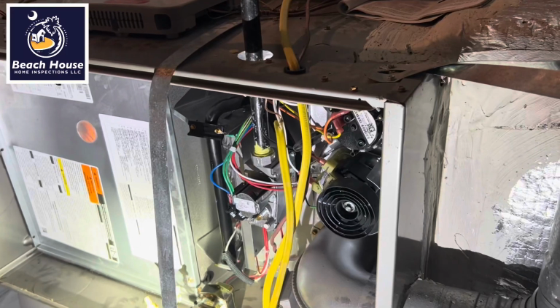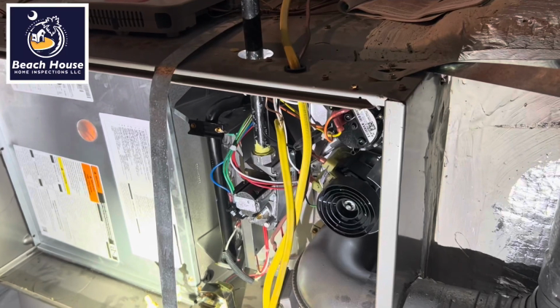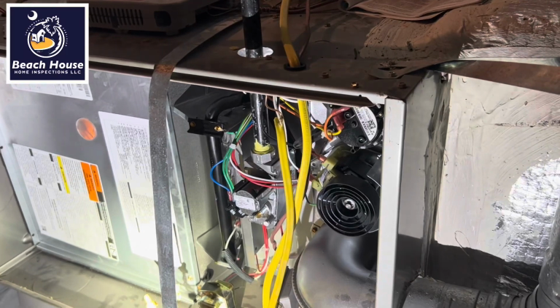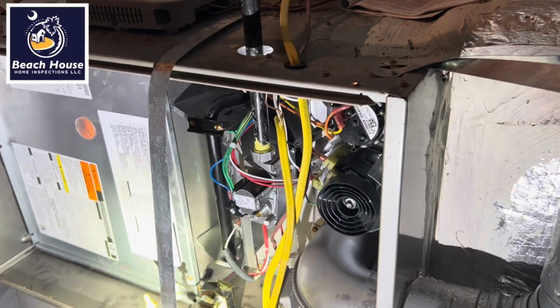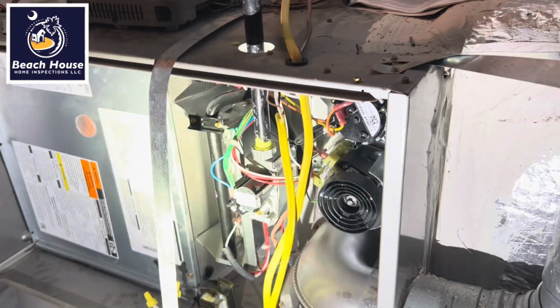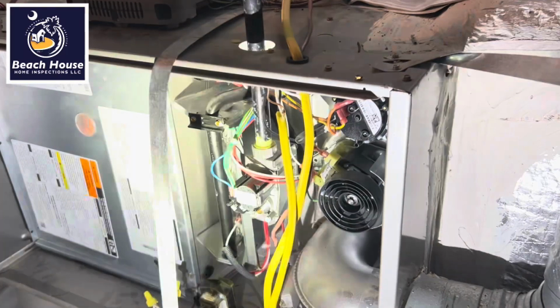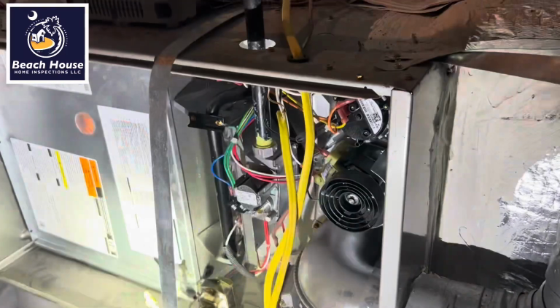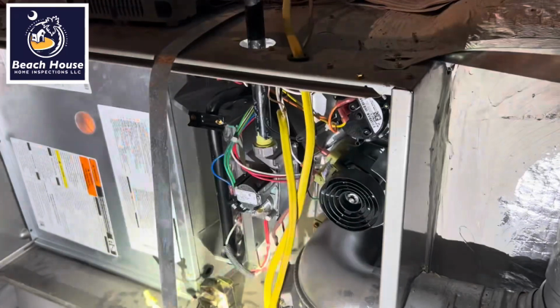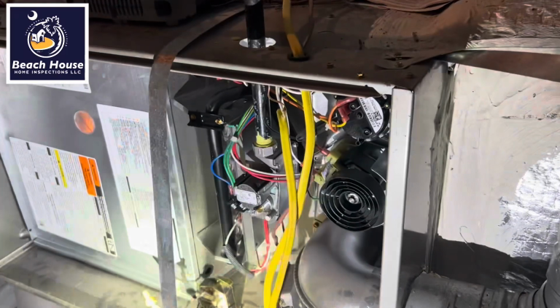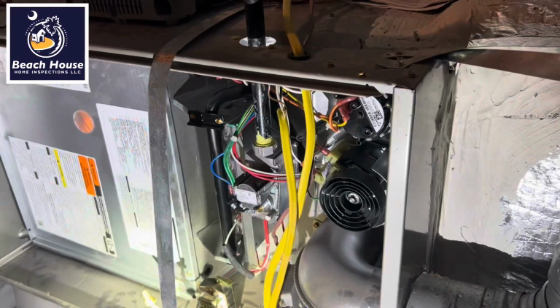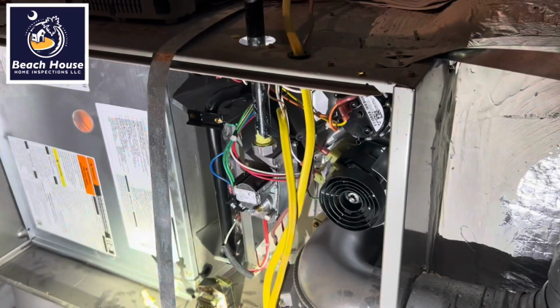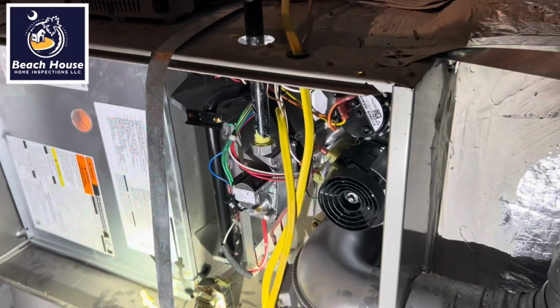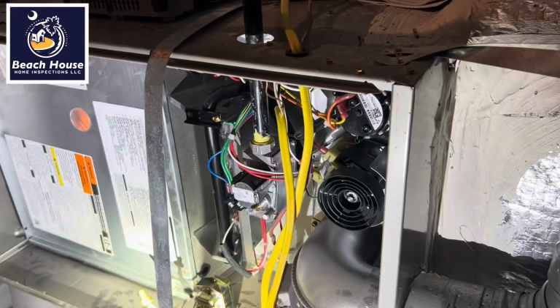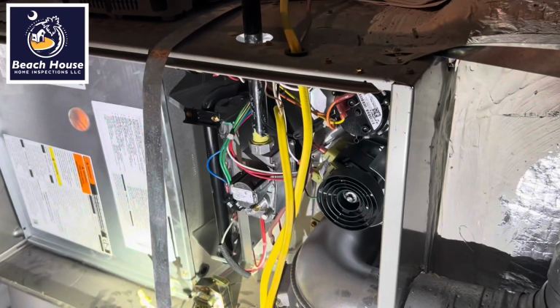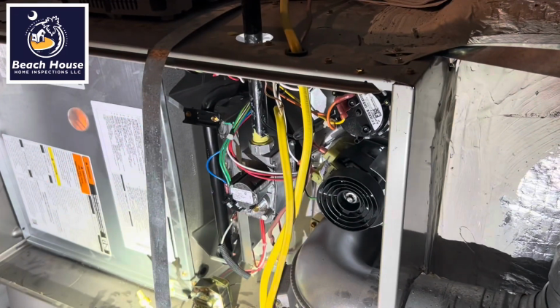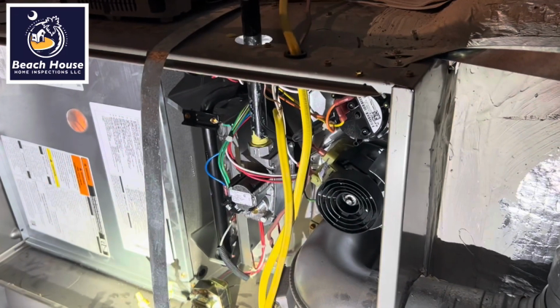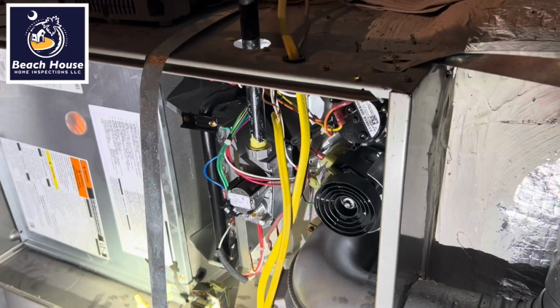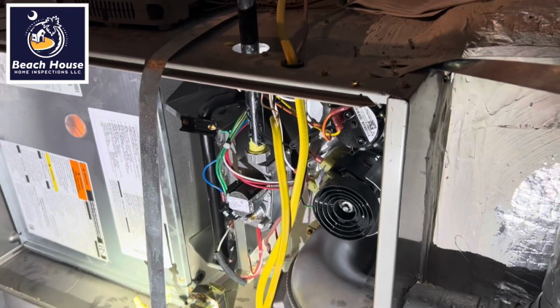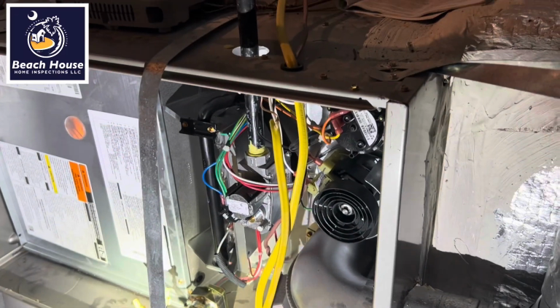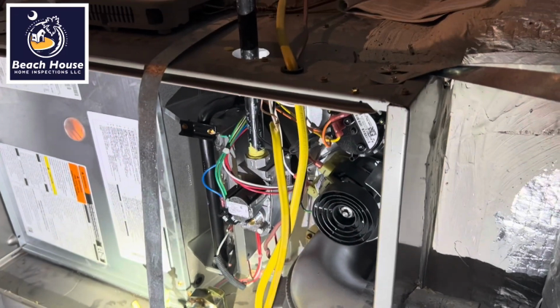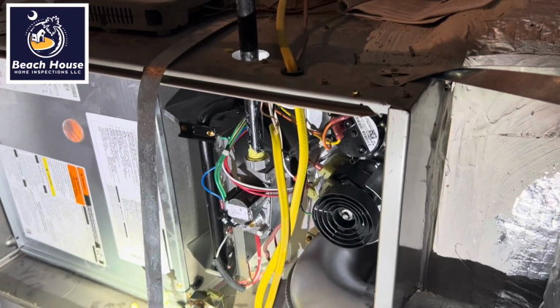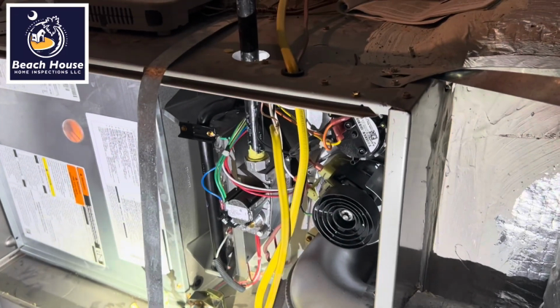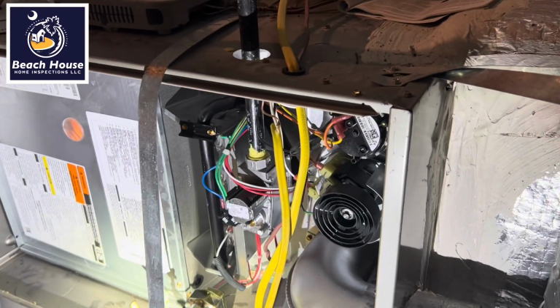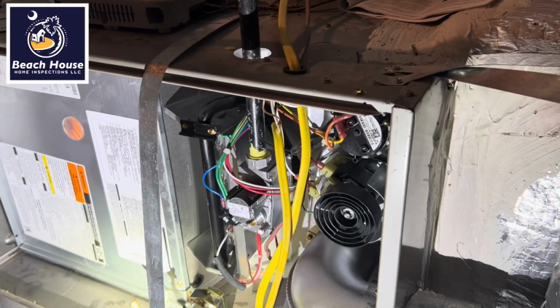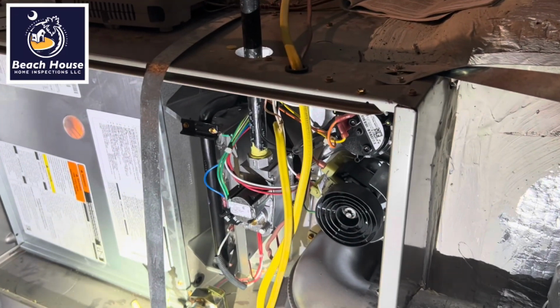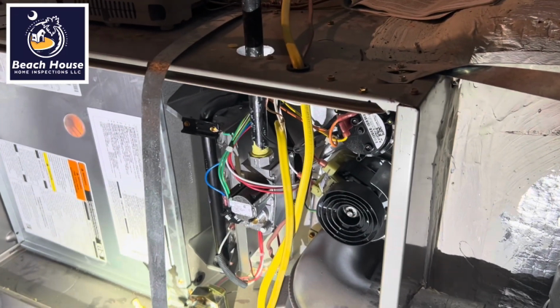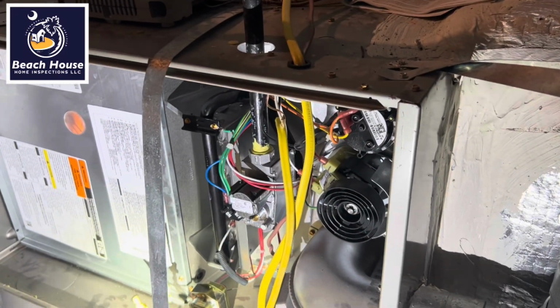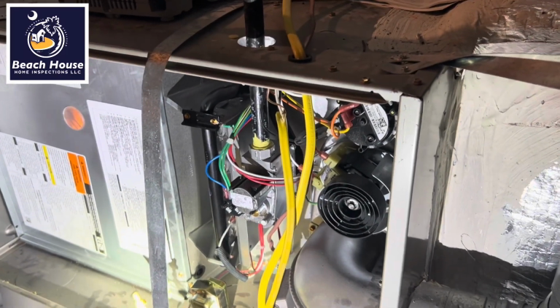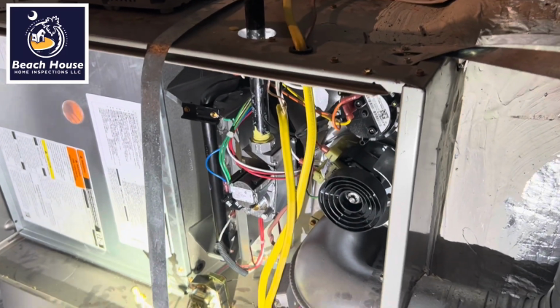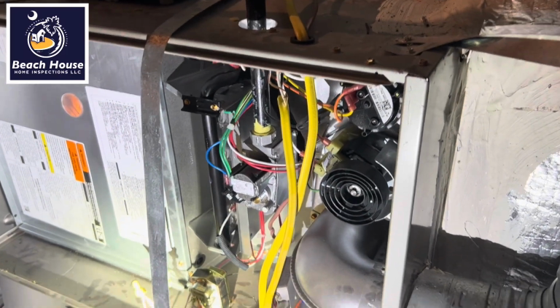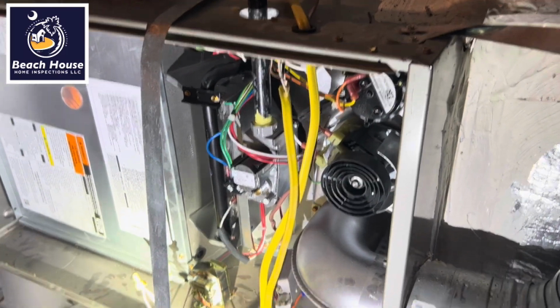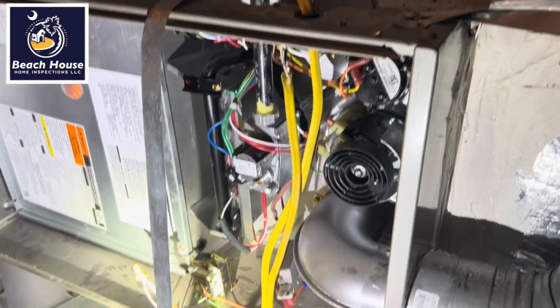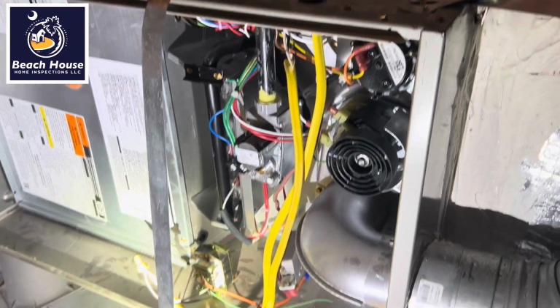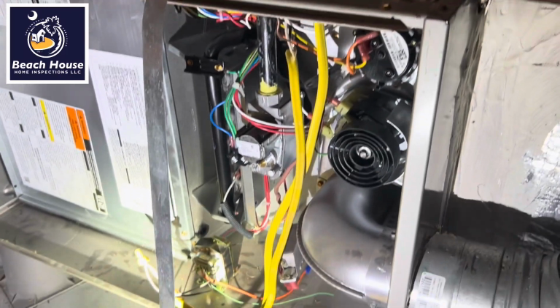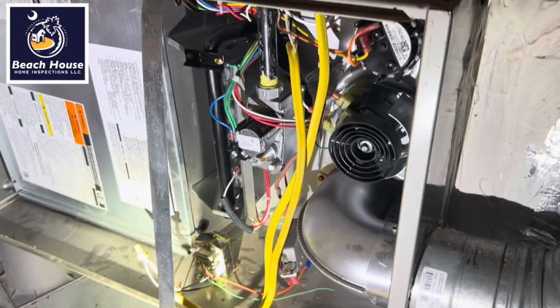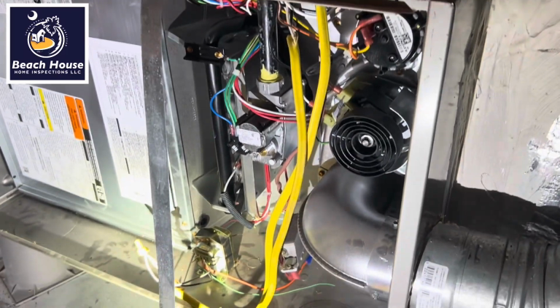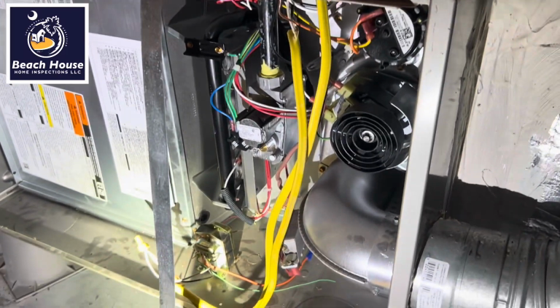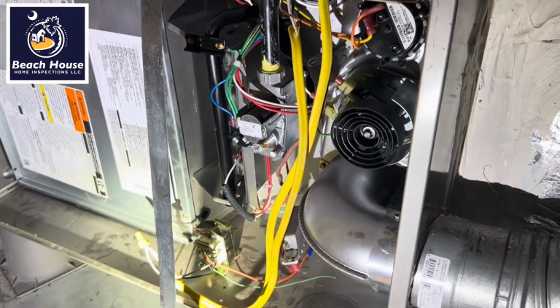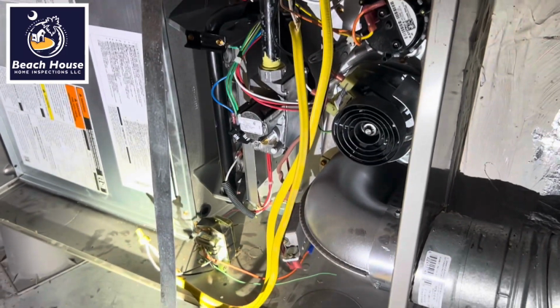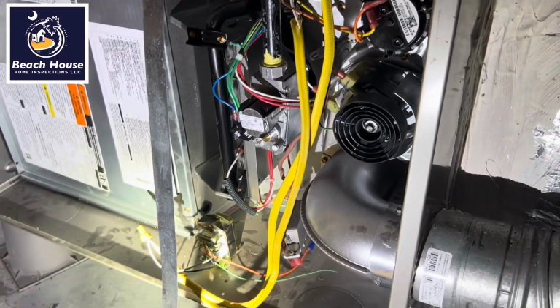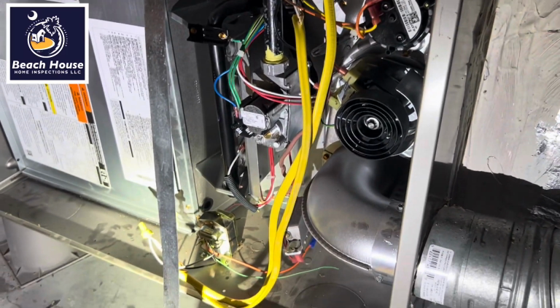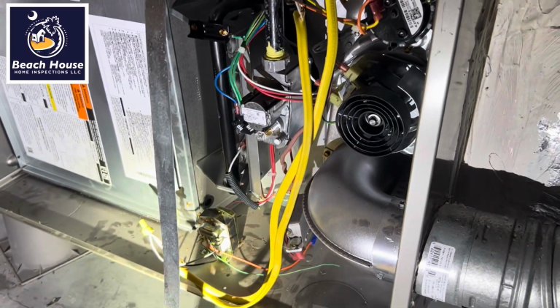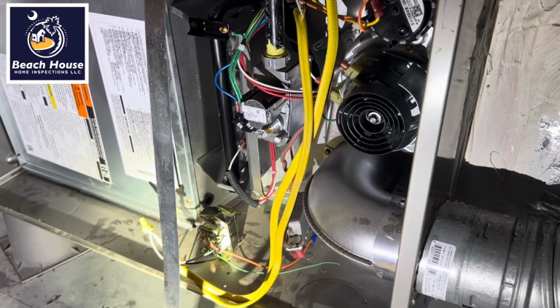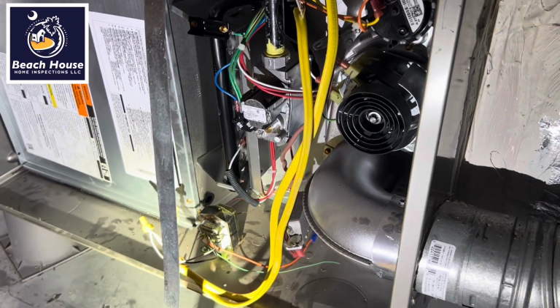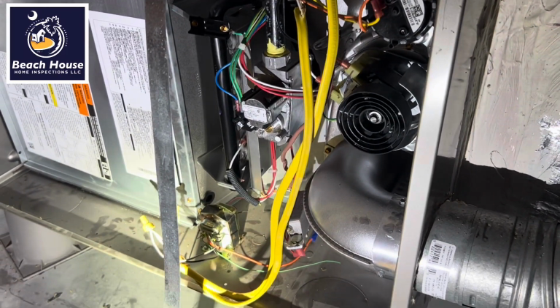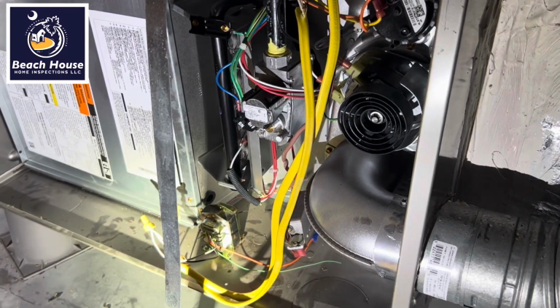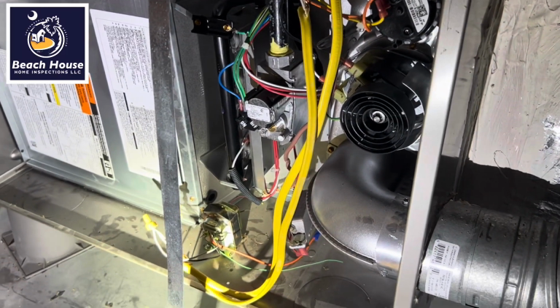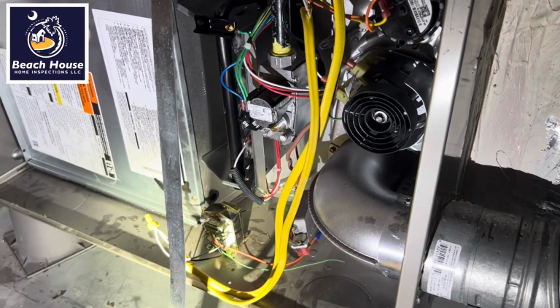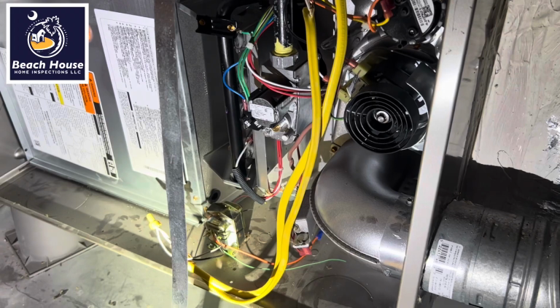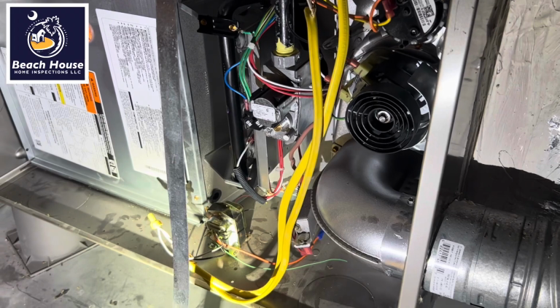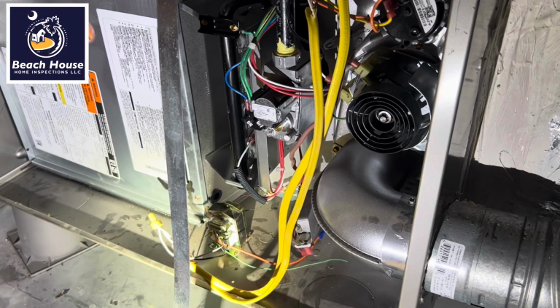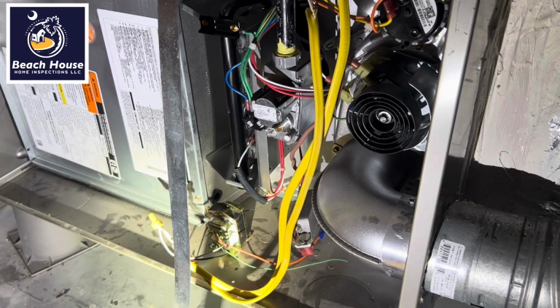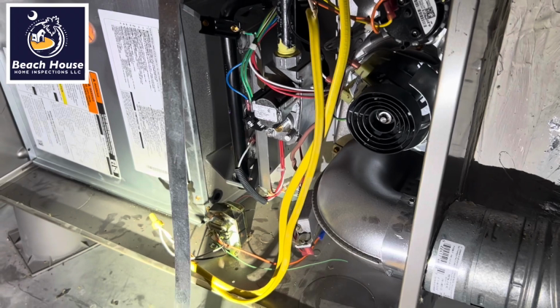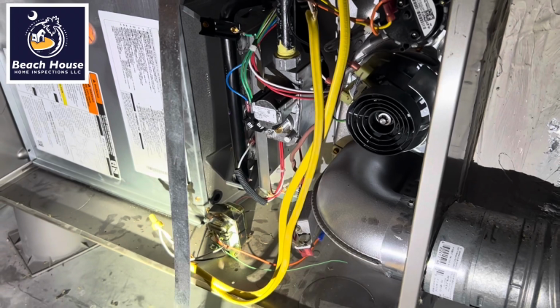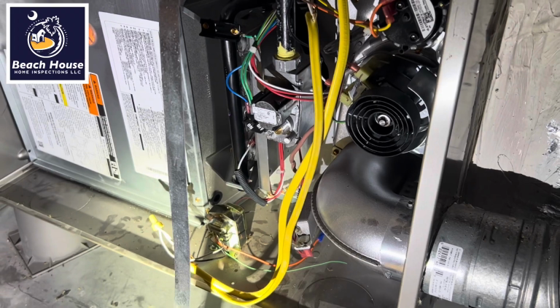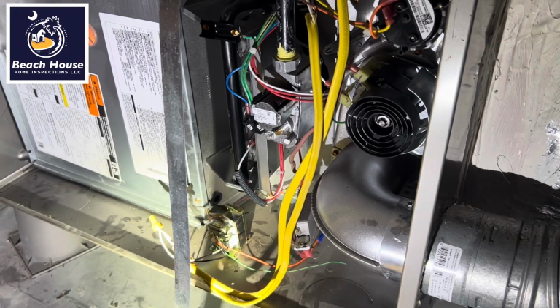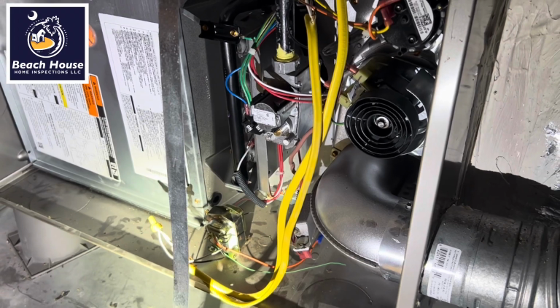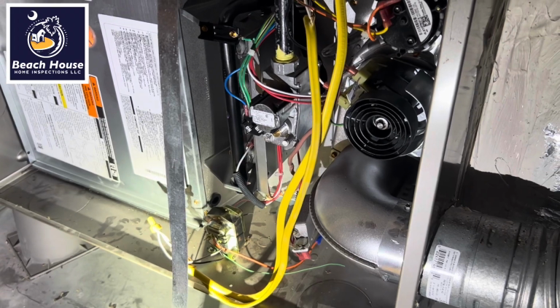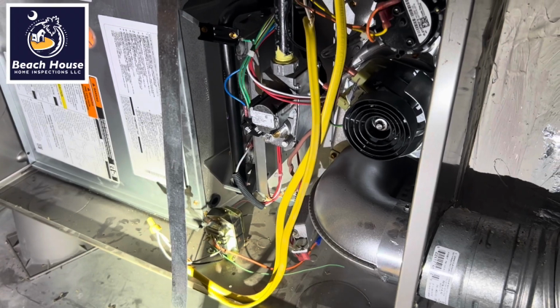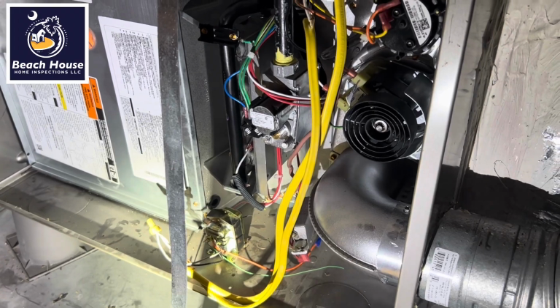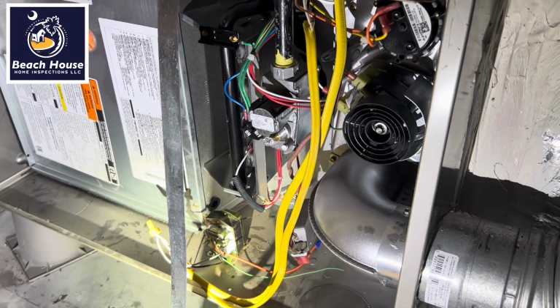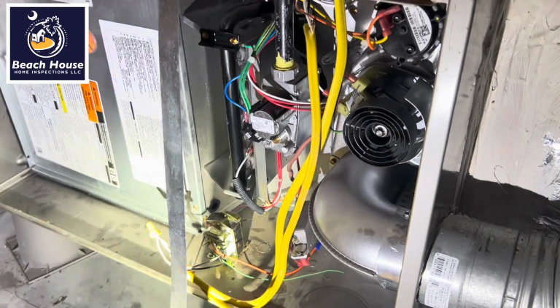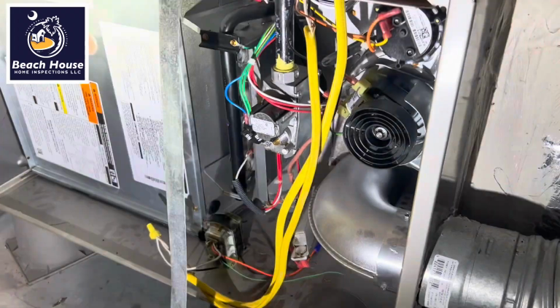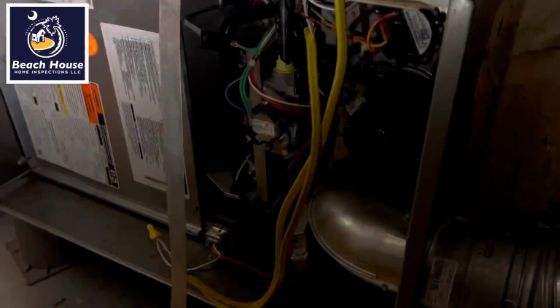HVAC guys always tell me I give them a hard time. Let's look at this installation method for a moment.